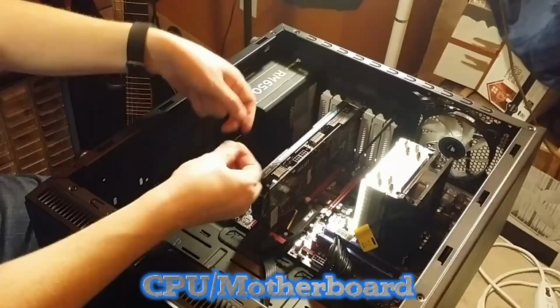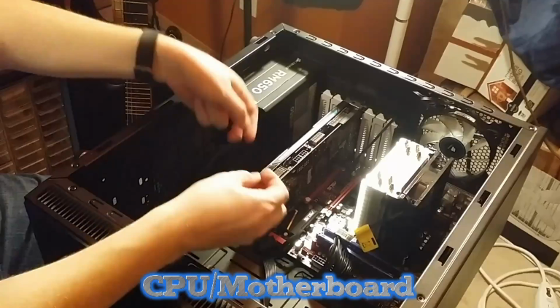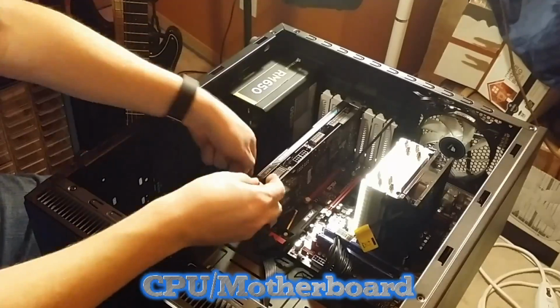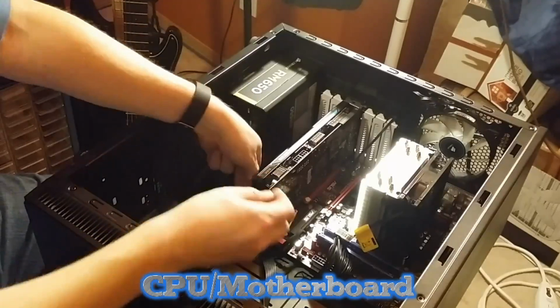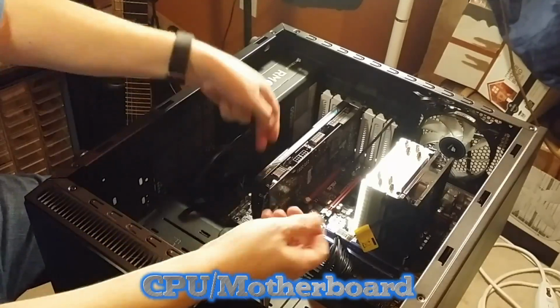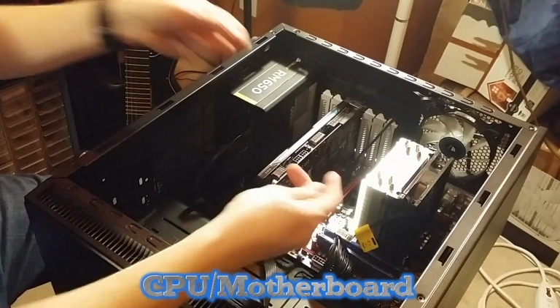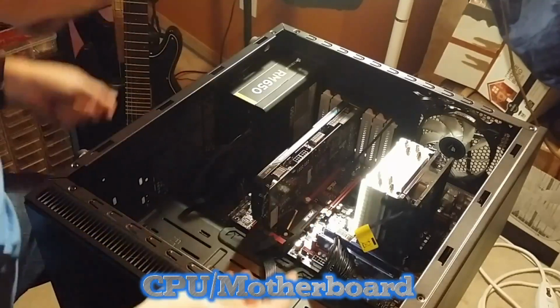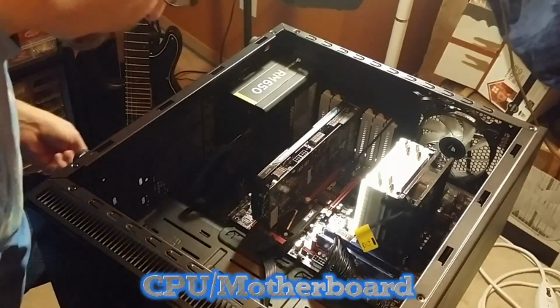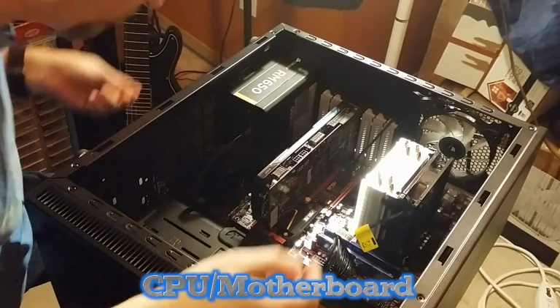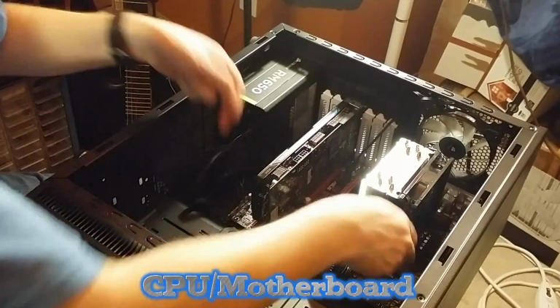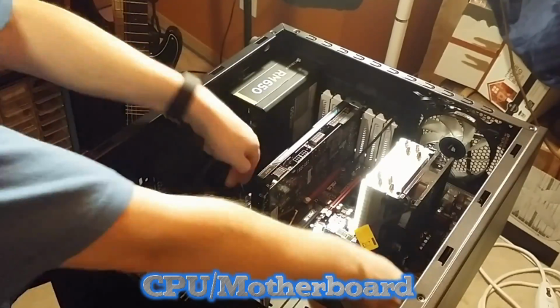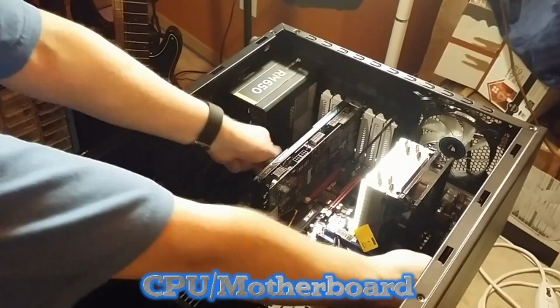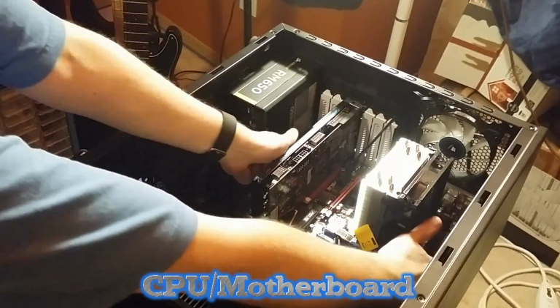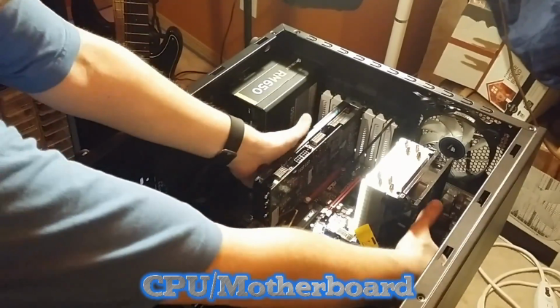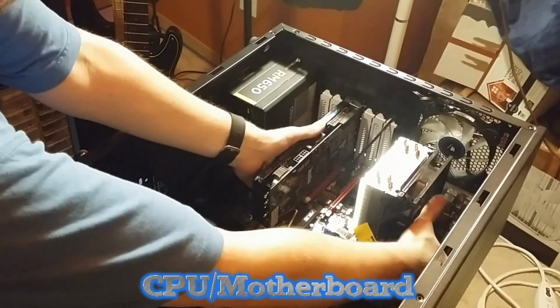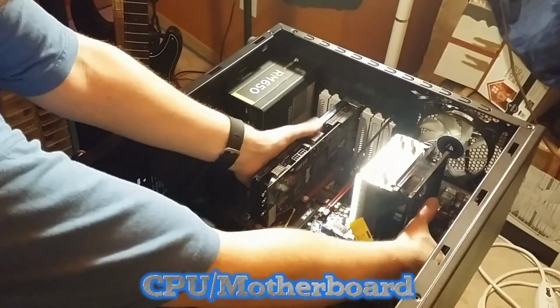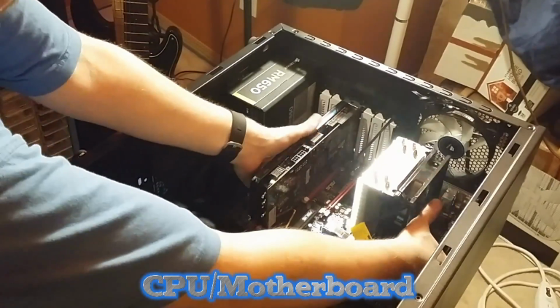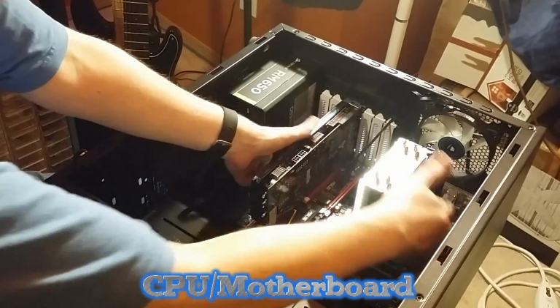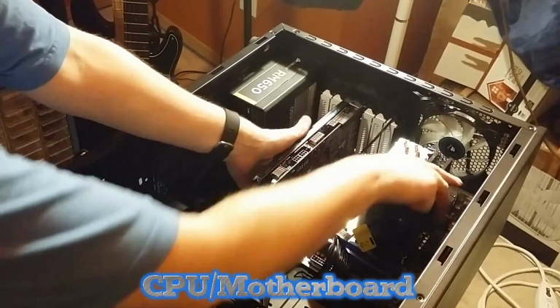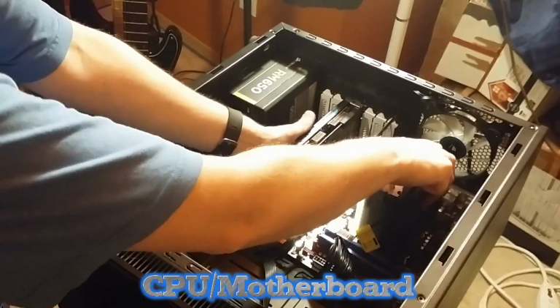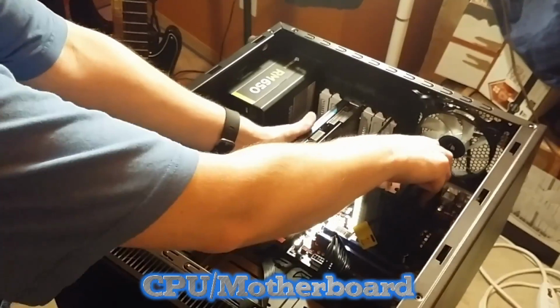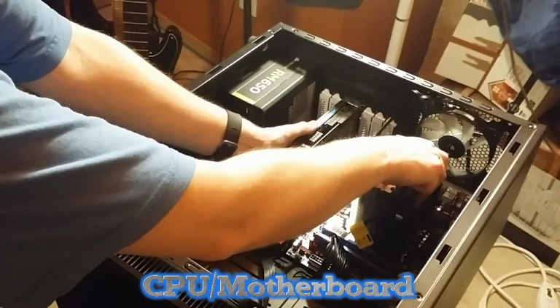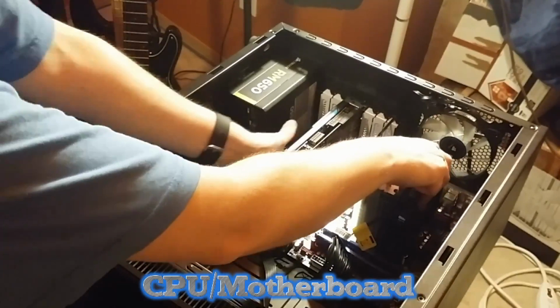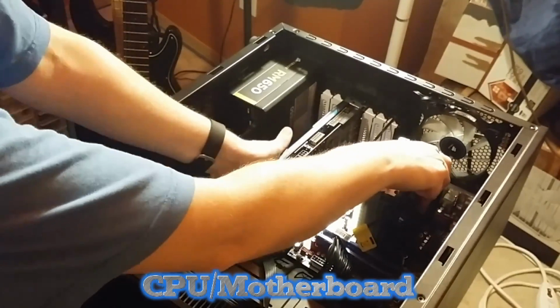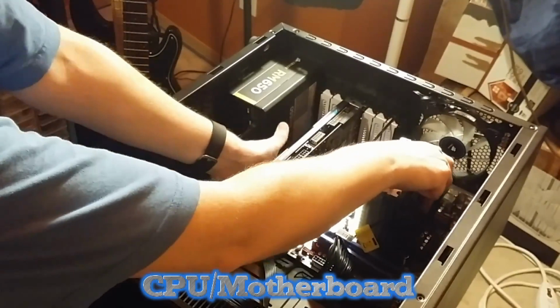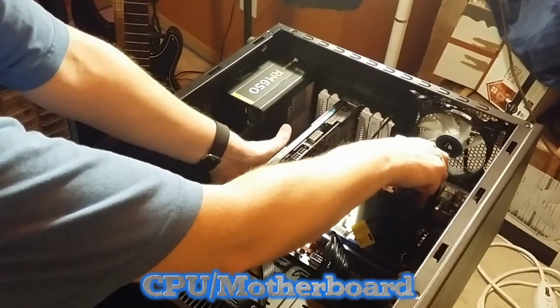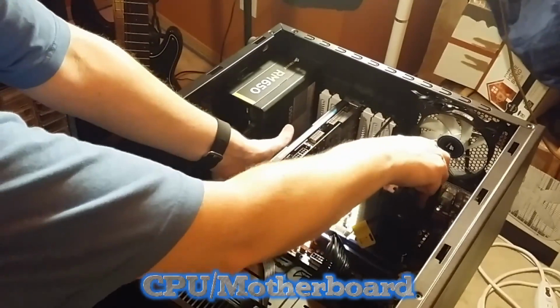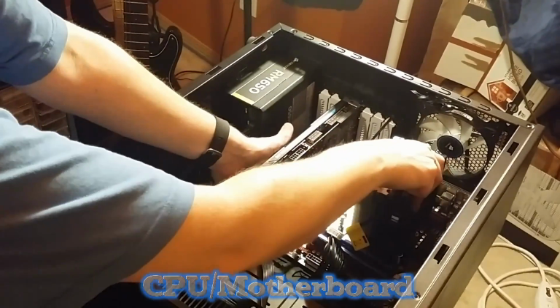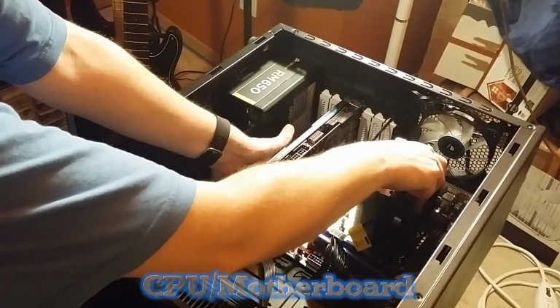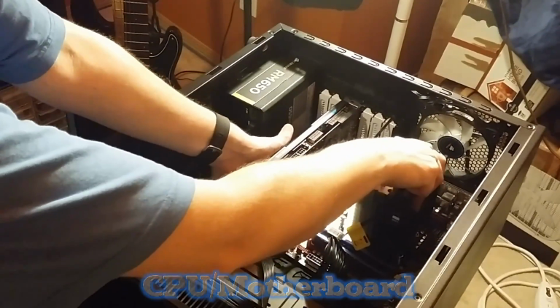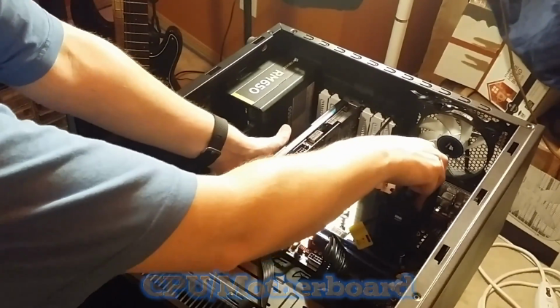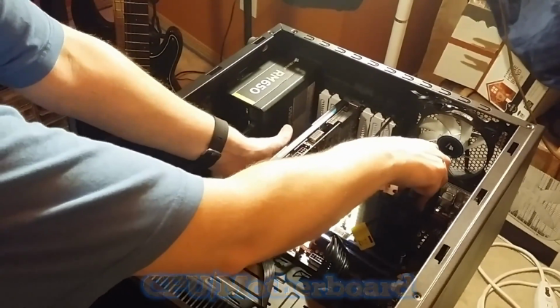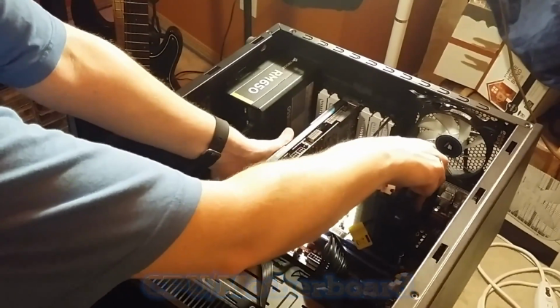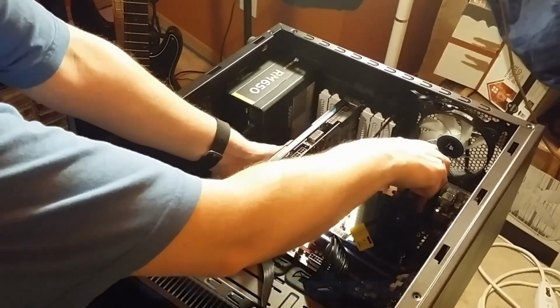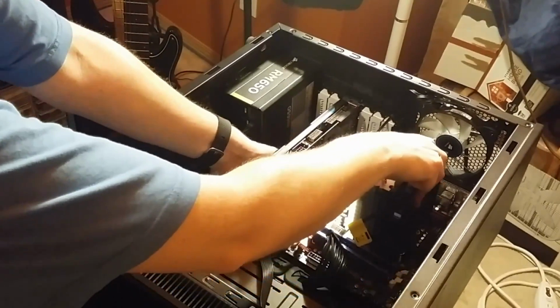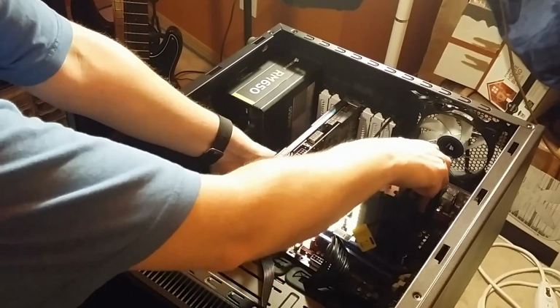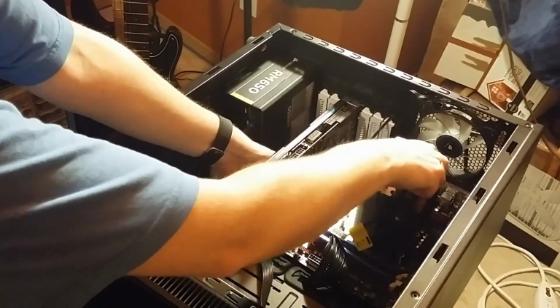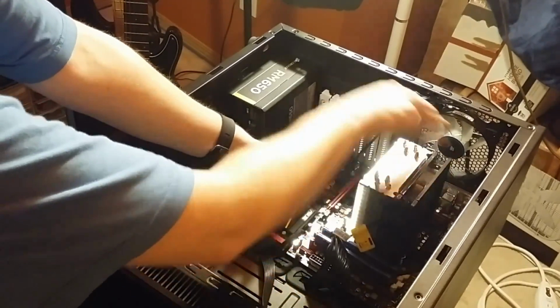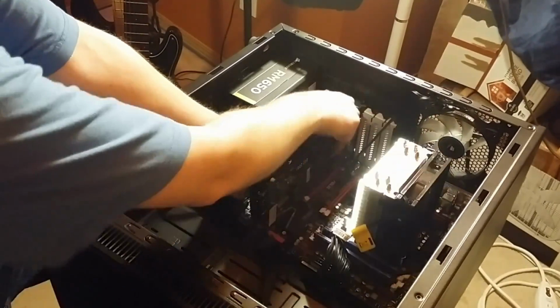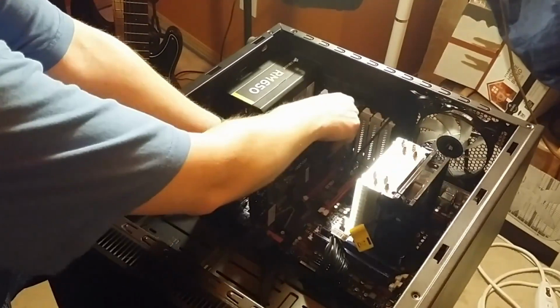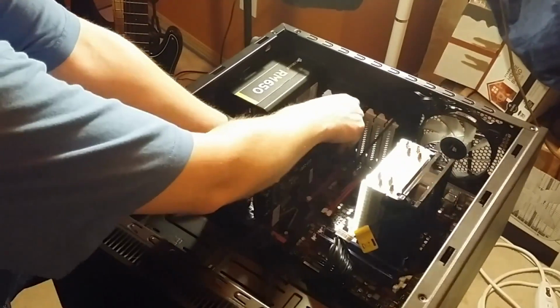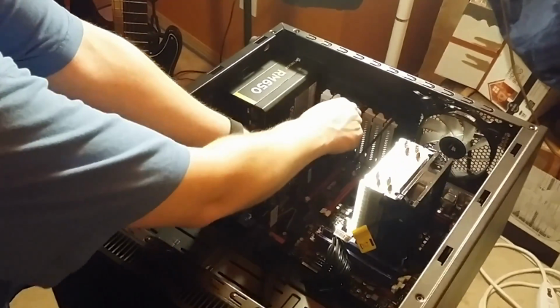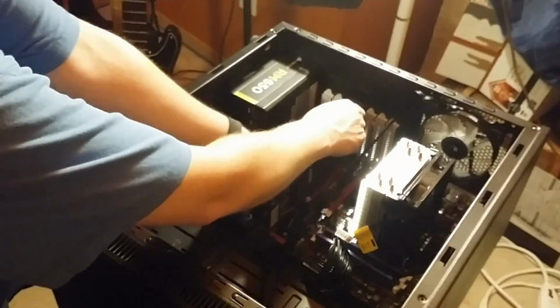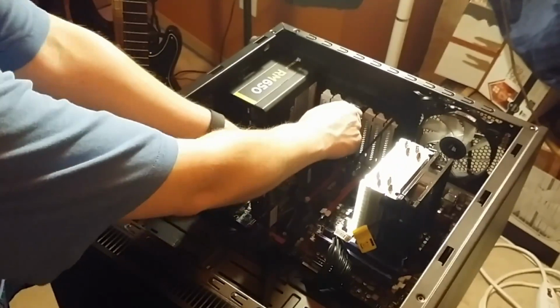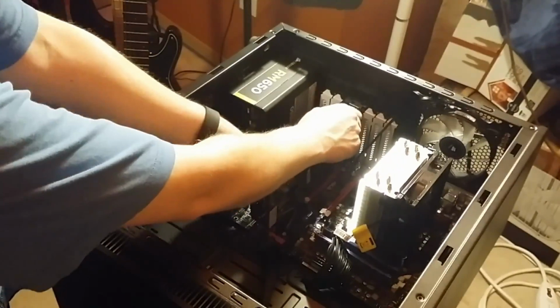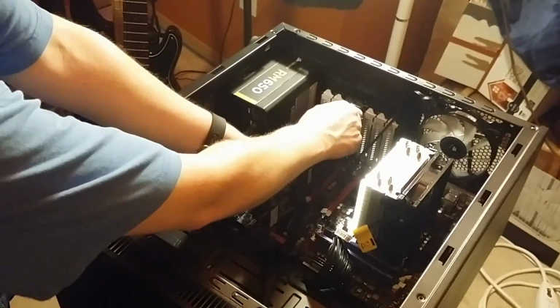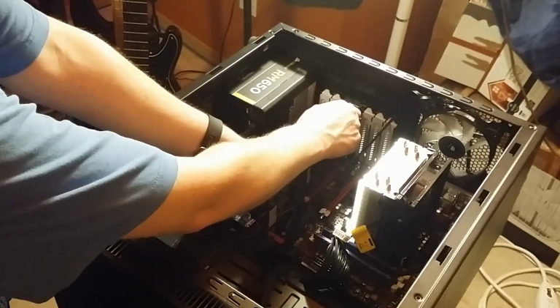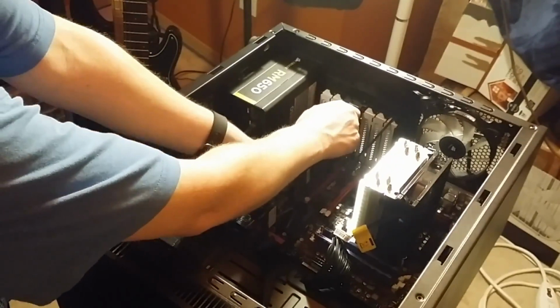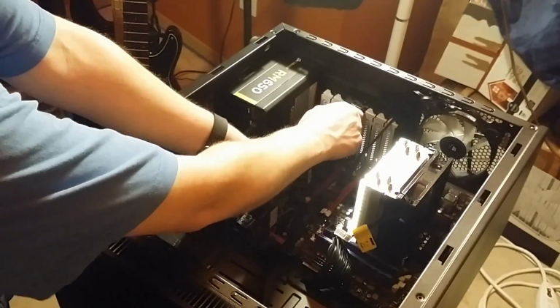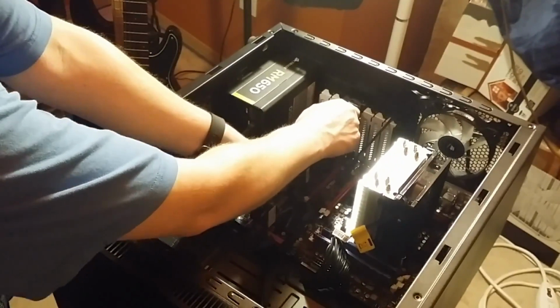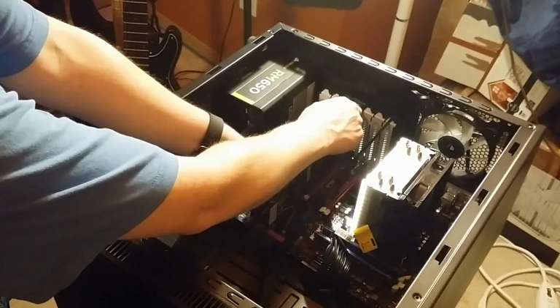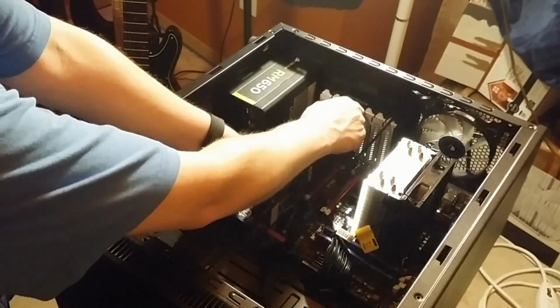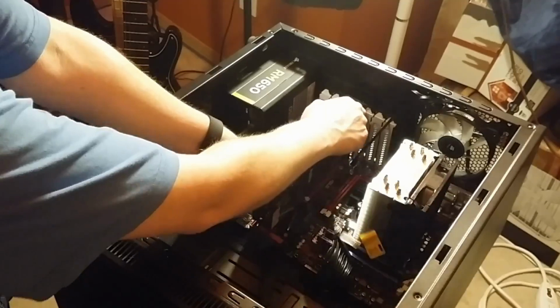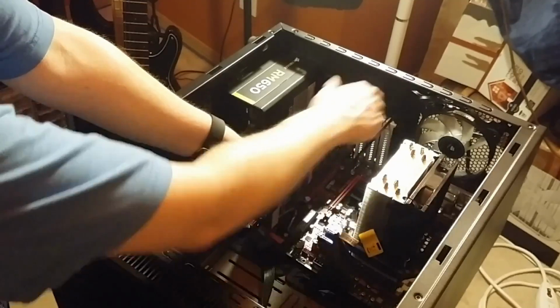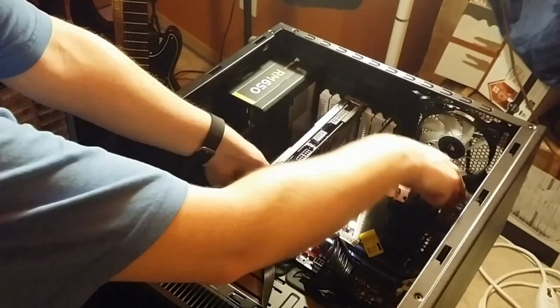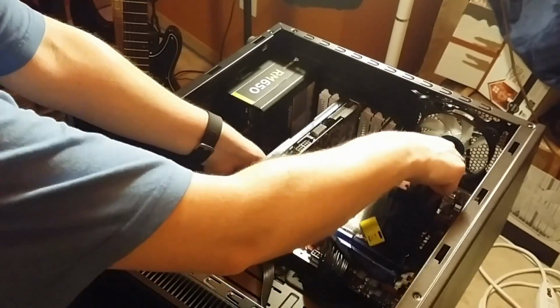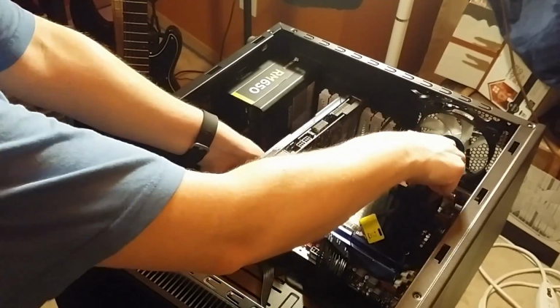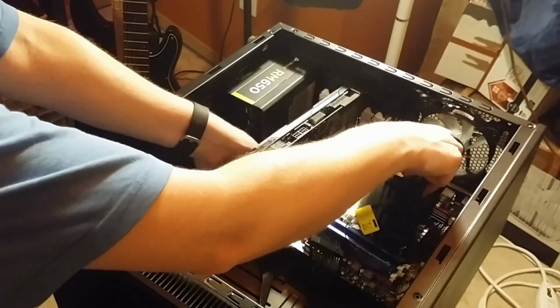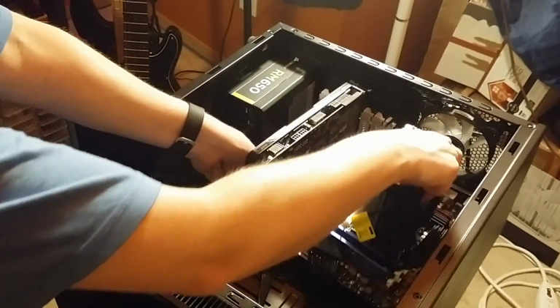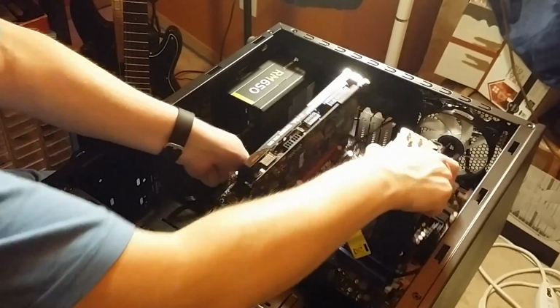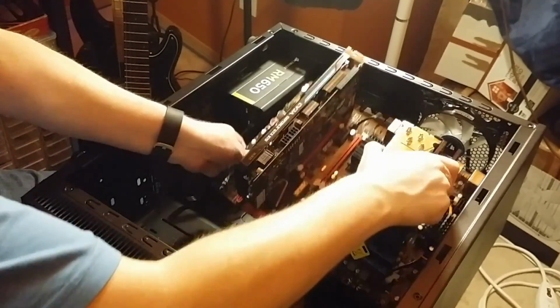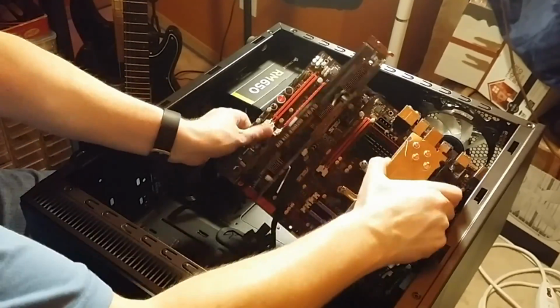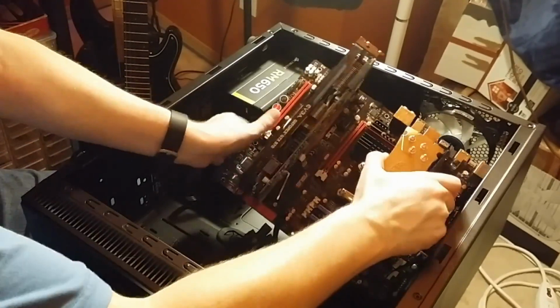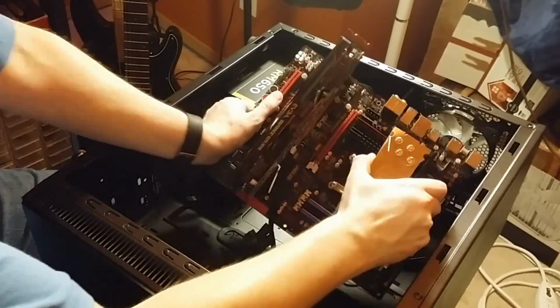Water cooling is an option, but assuming you are new to PC building, it is a more advanced and expensive cooling option.